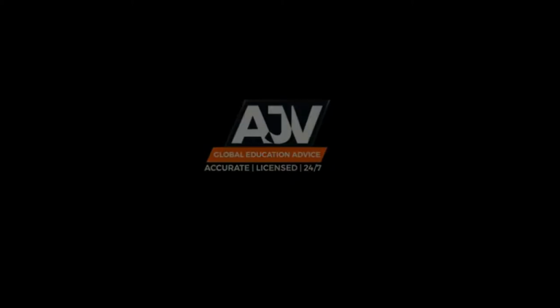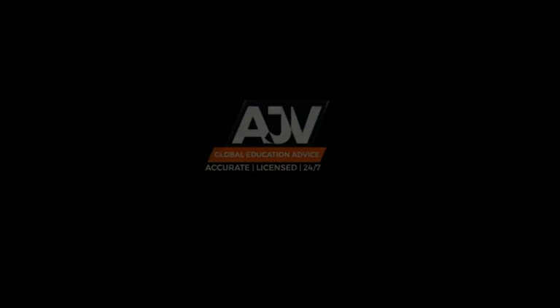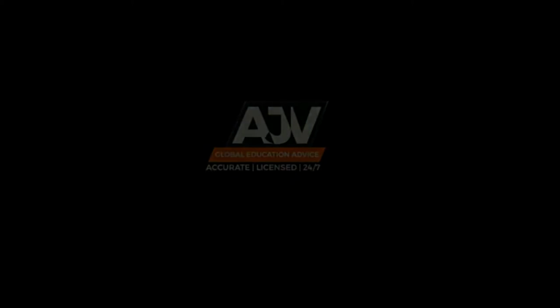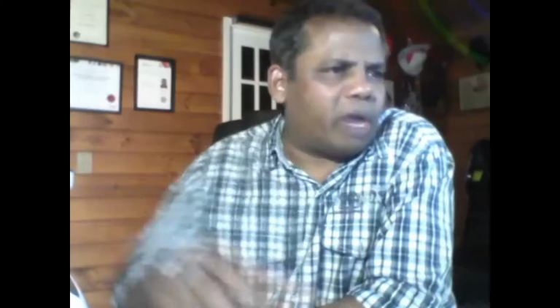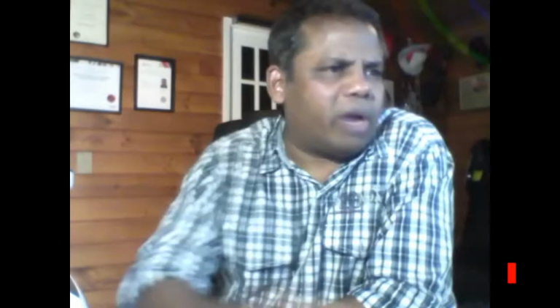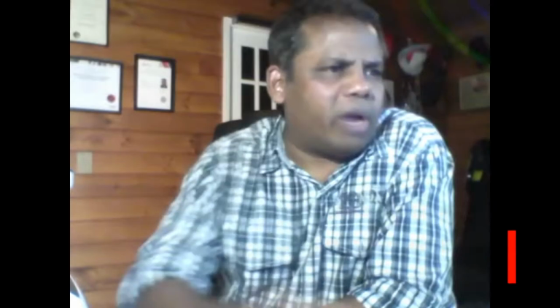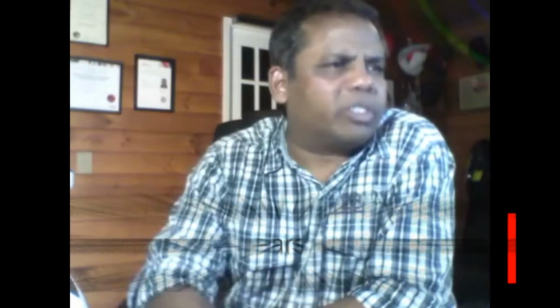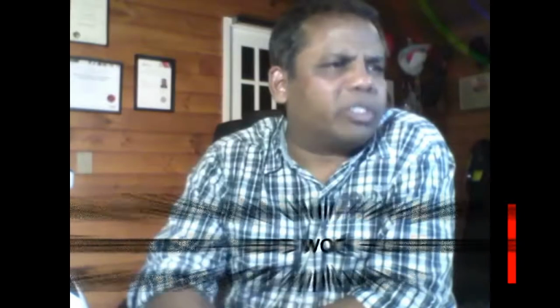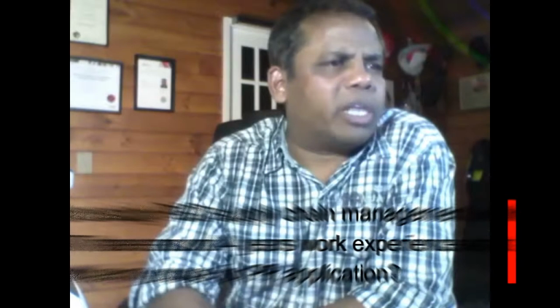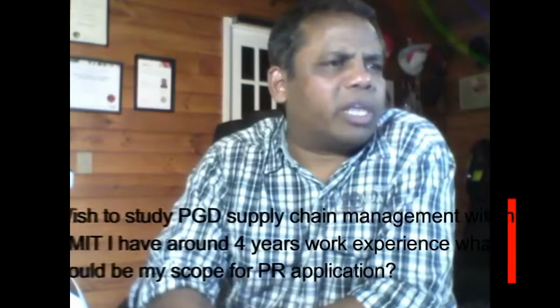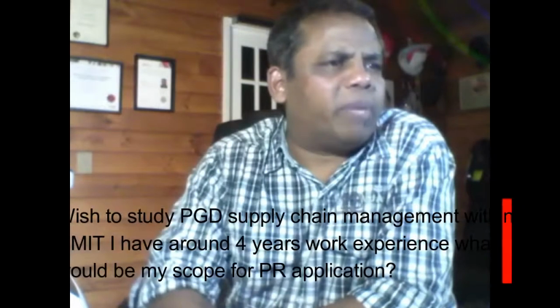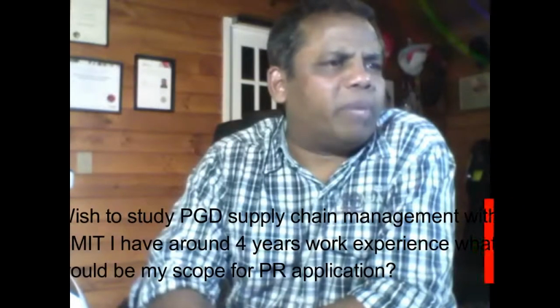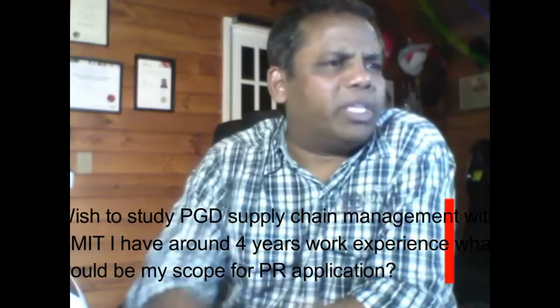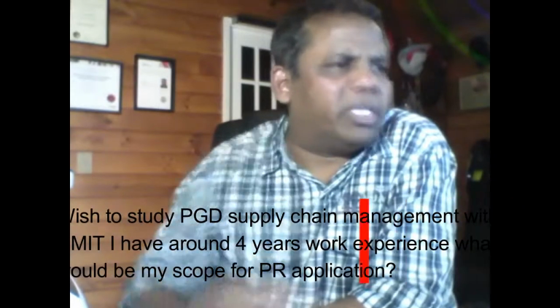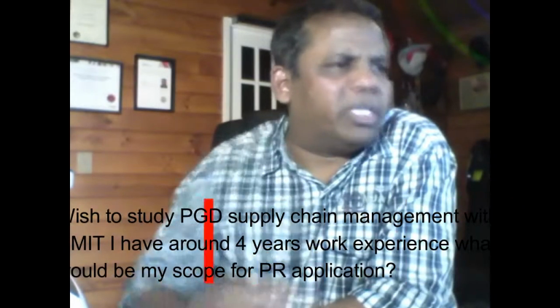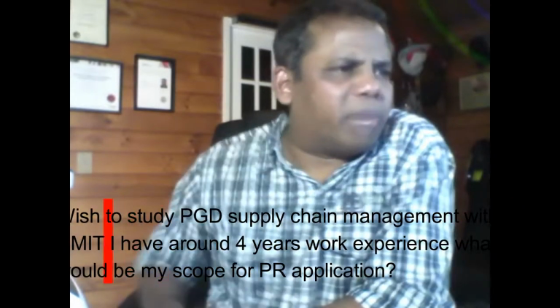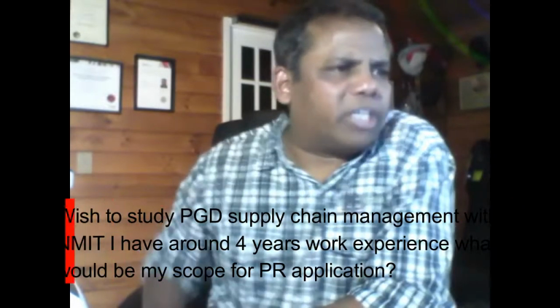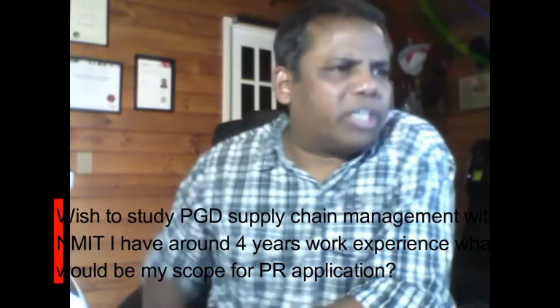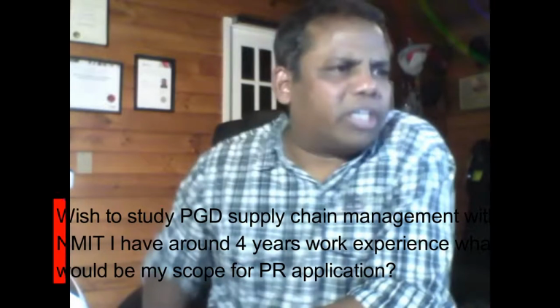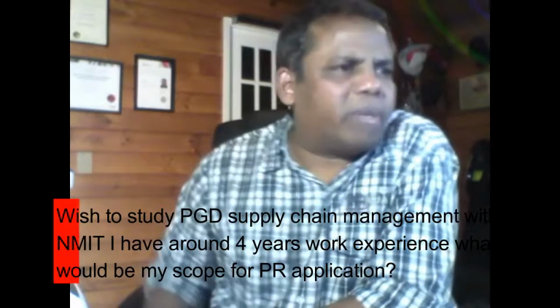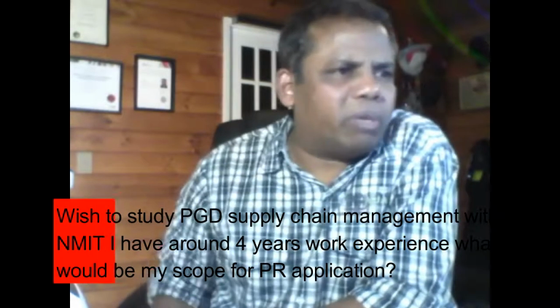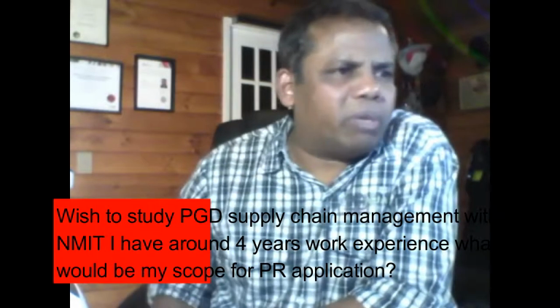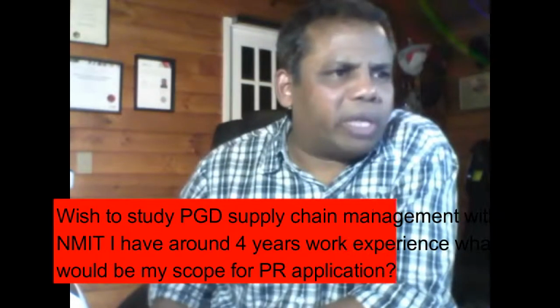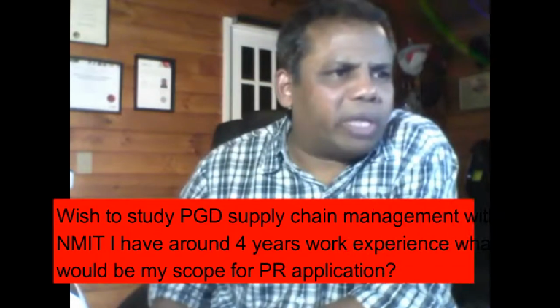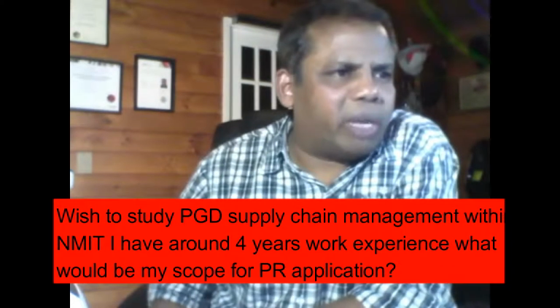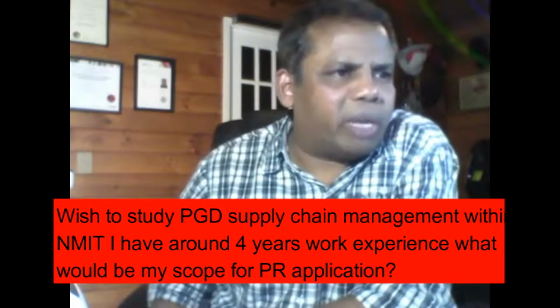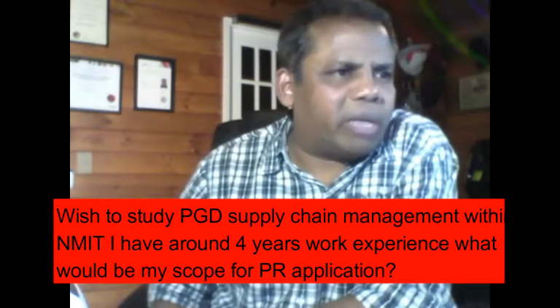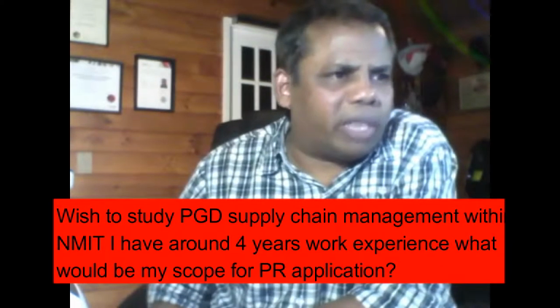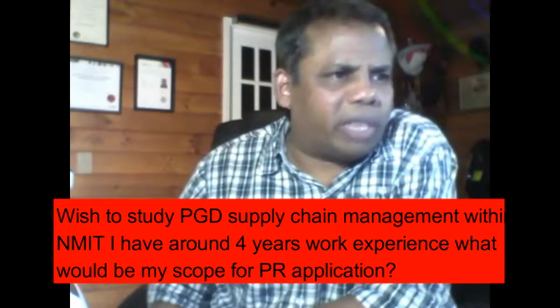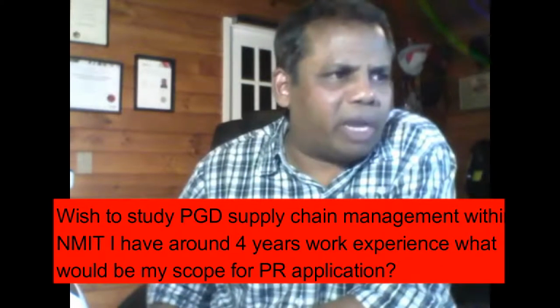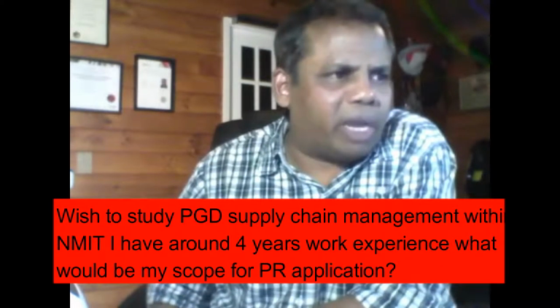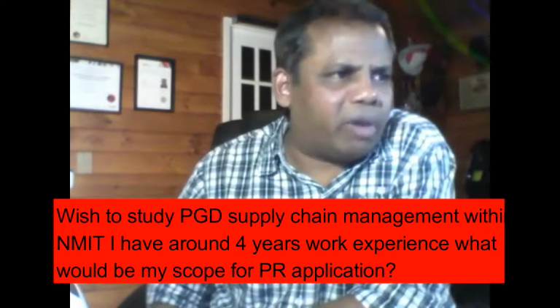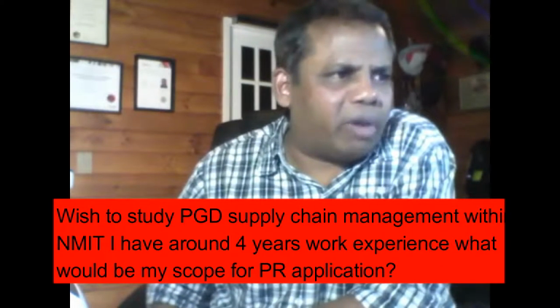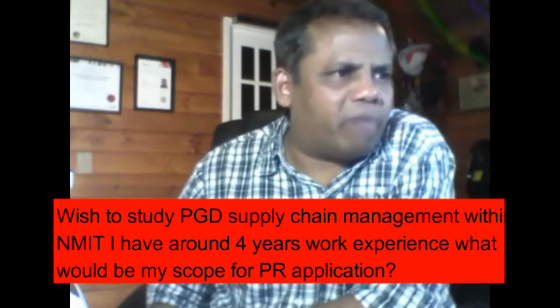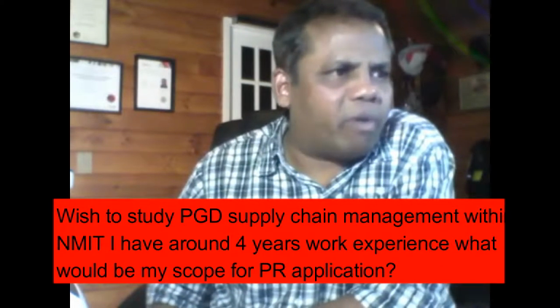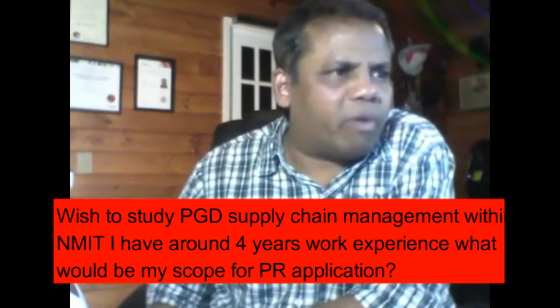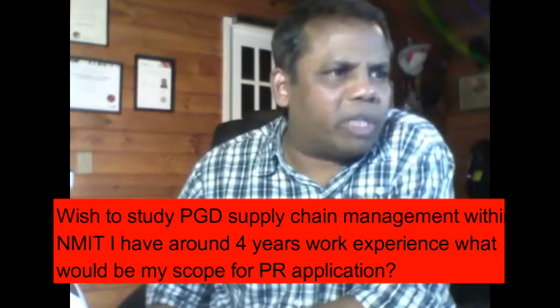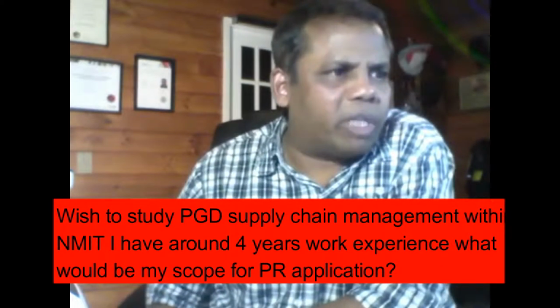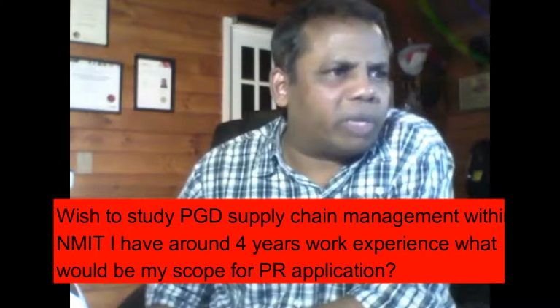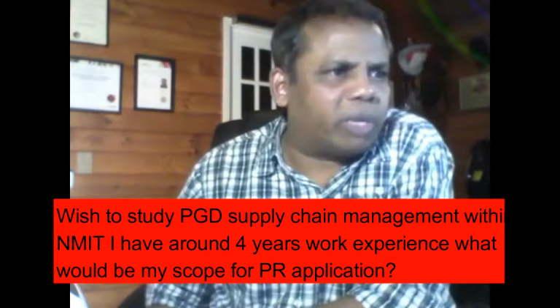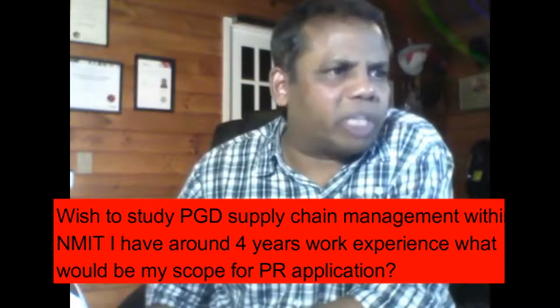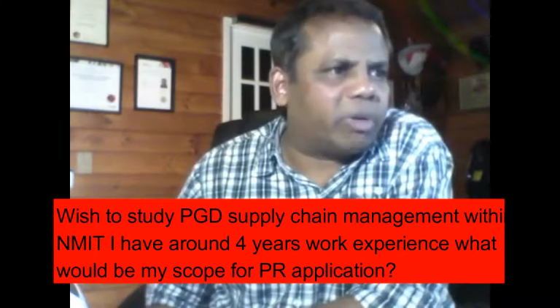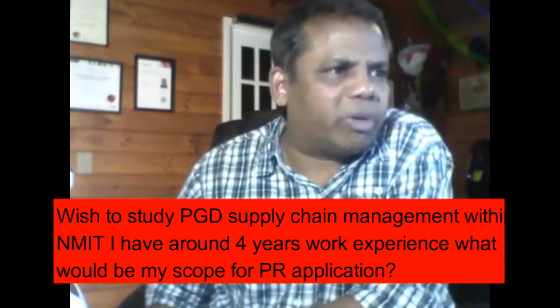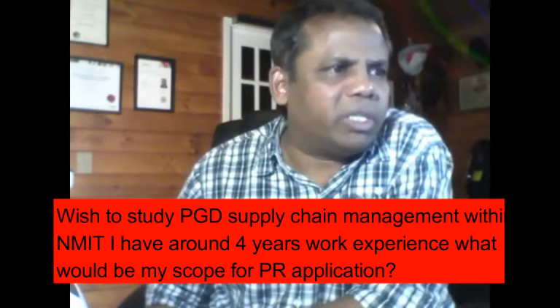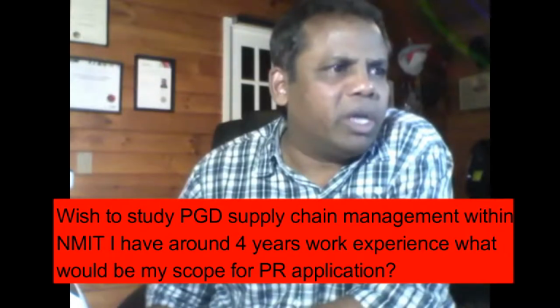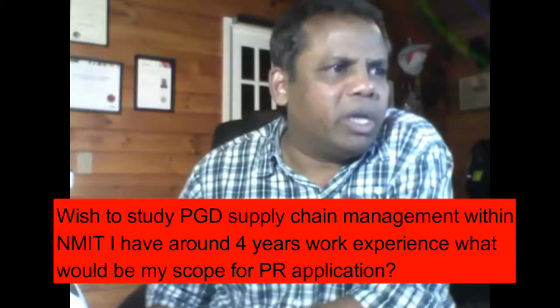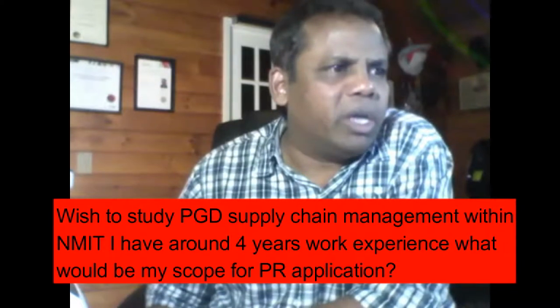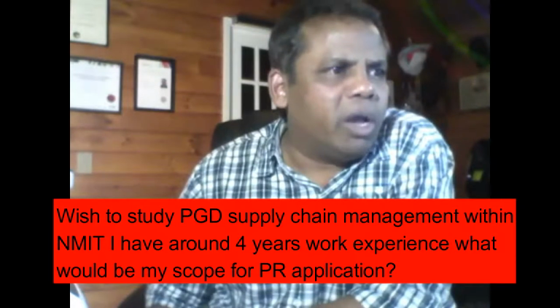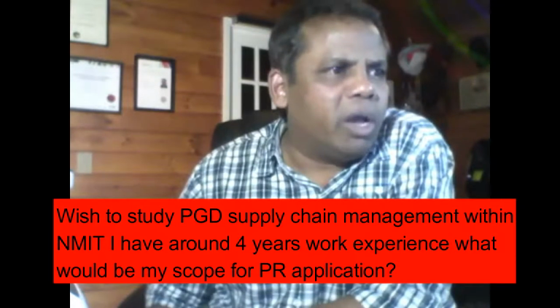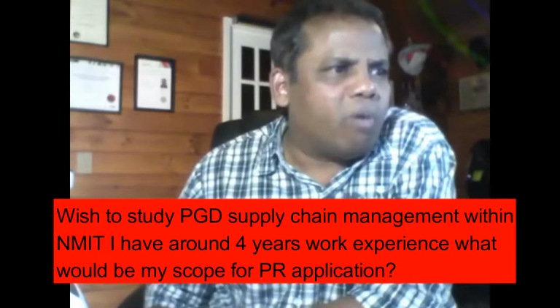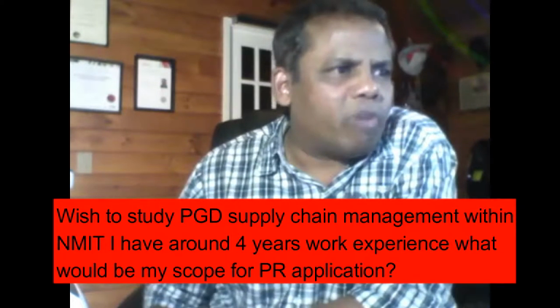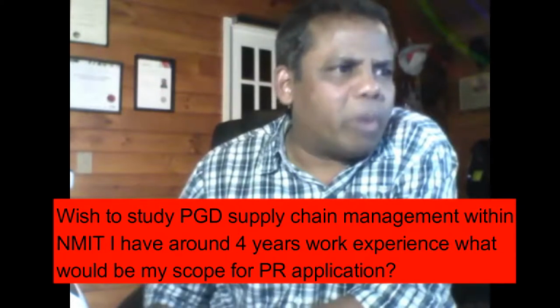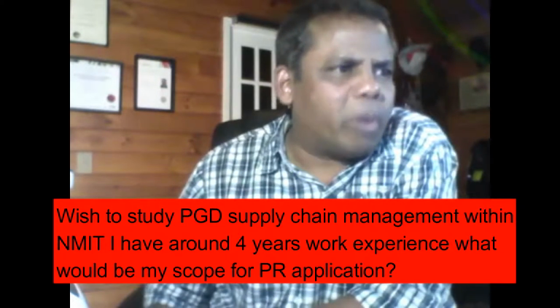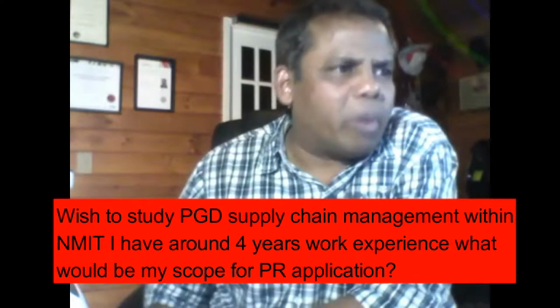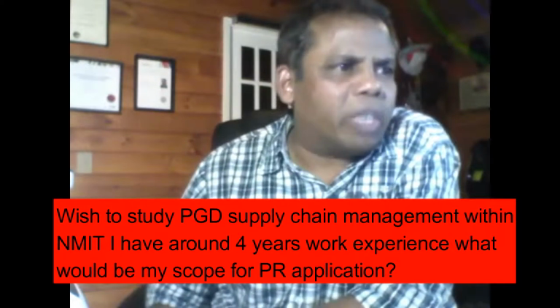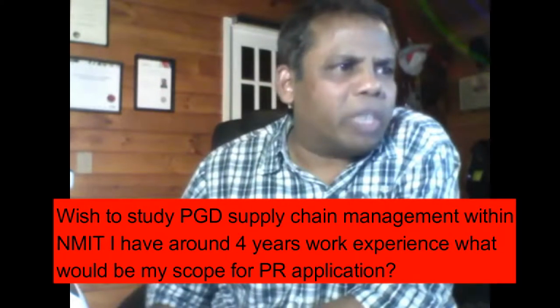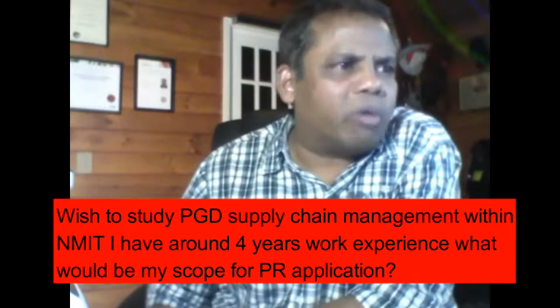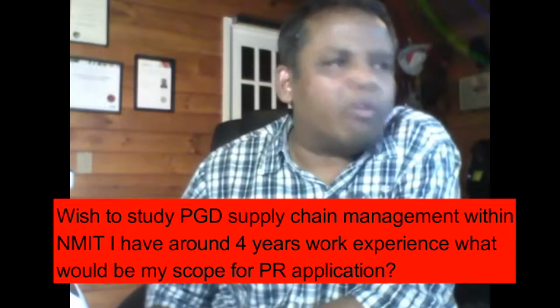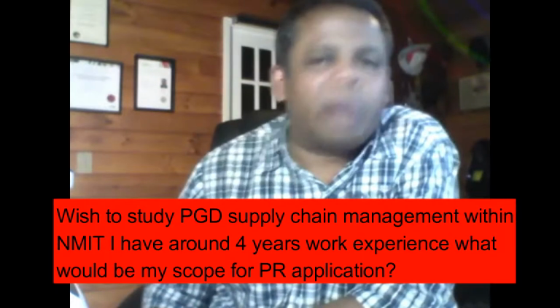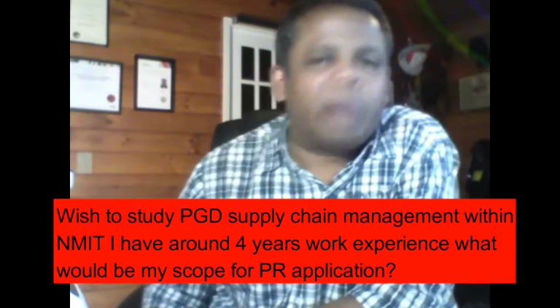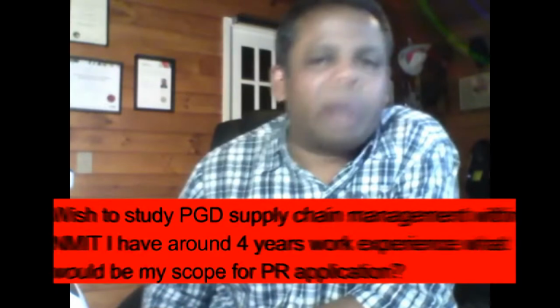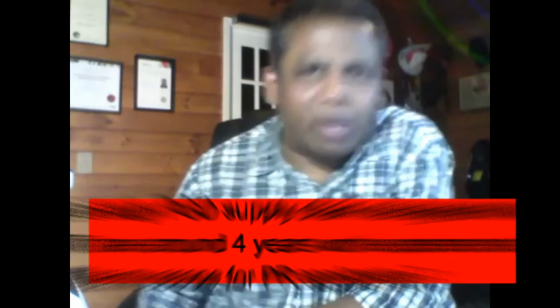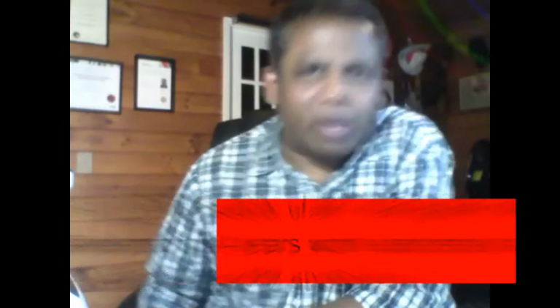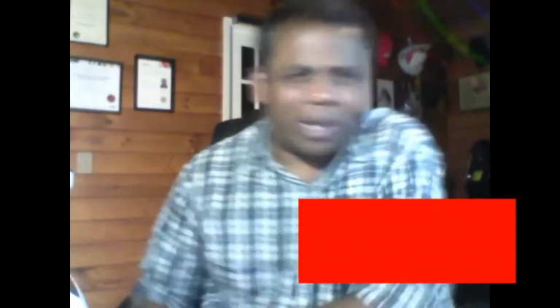I wish to study PGD Supply Chain Management with NMIT. I have around four years of work experience. What would be my score for a PR application?